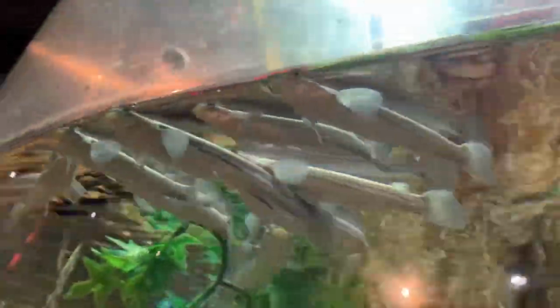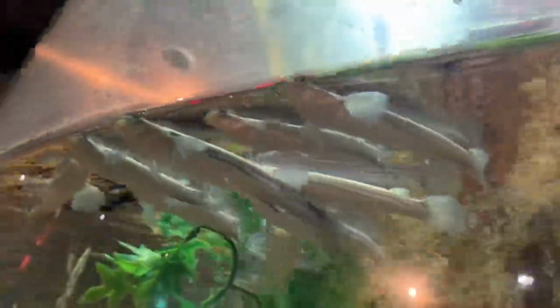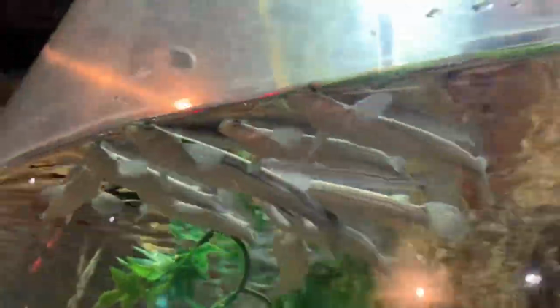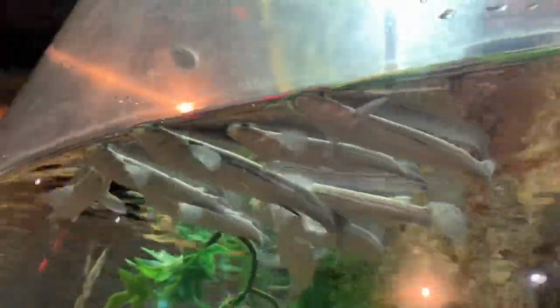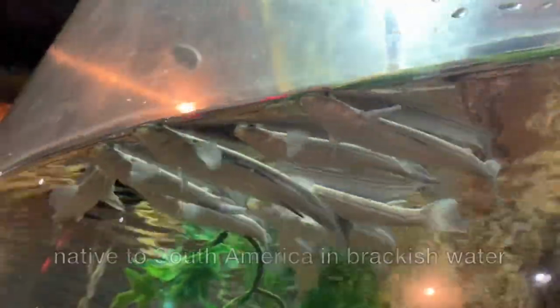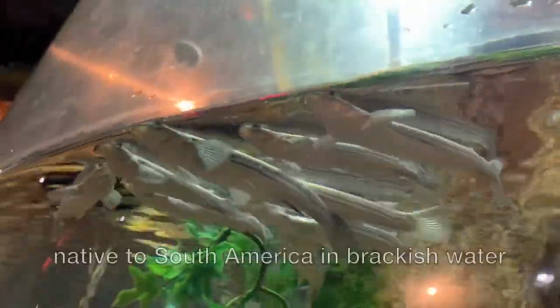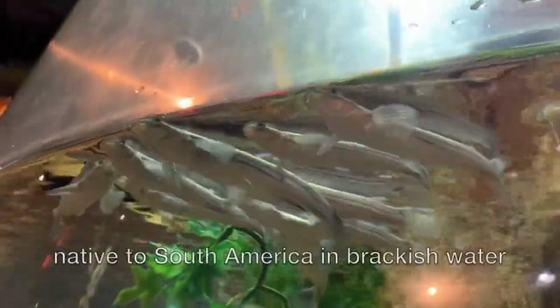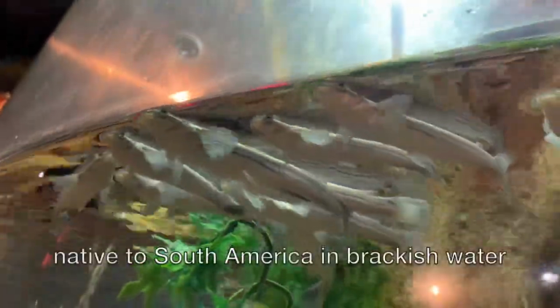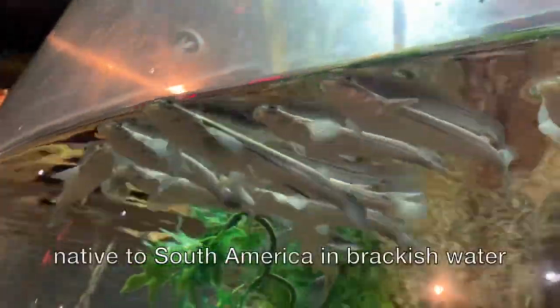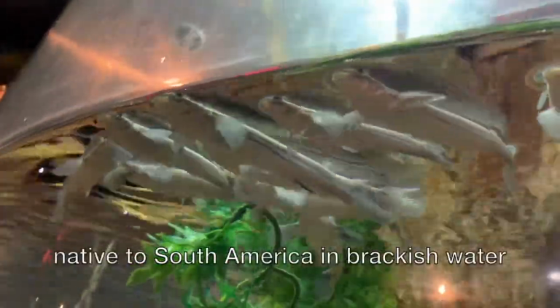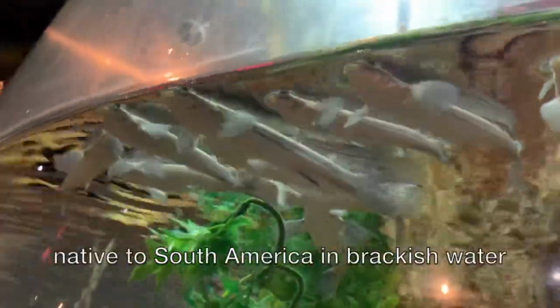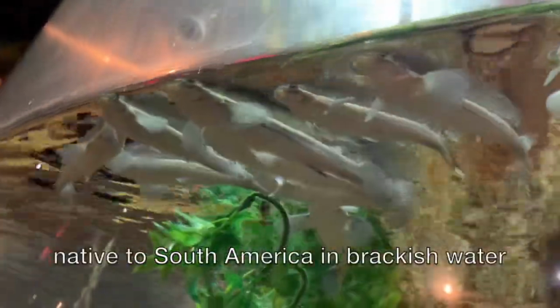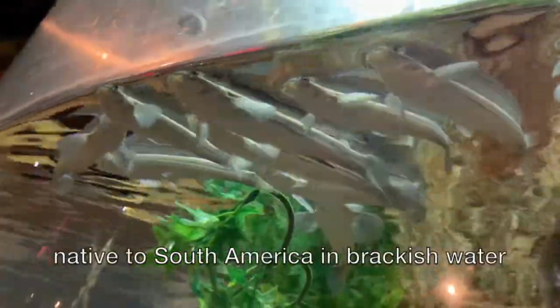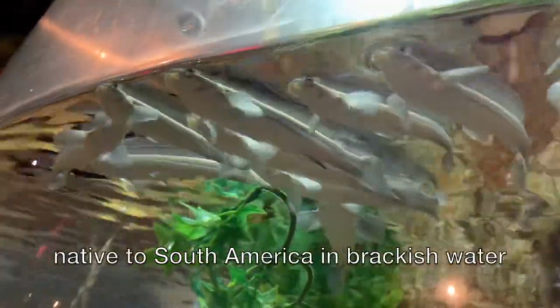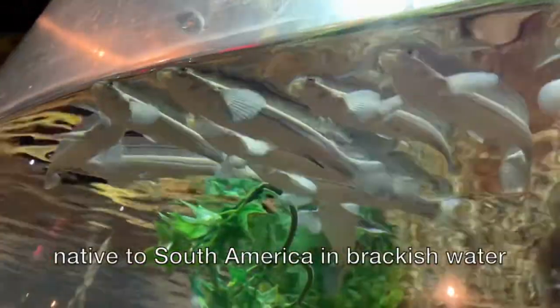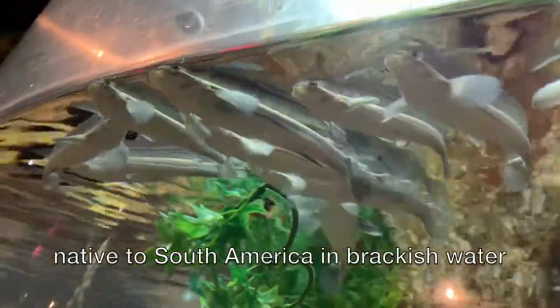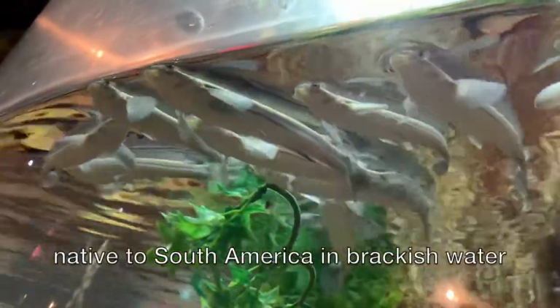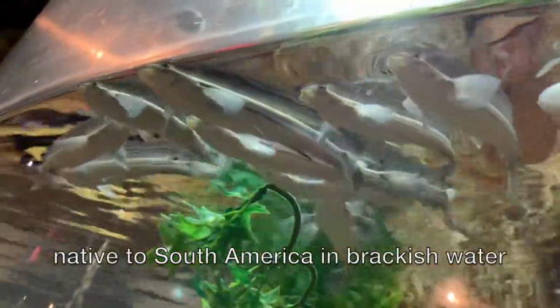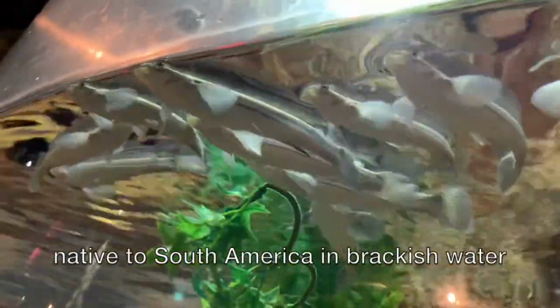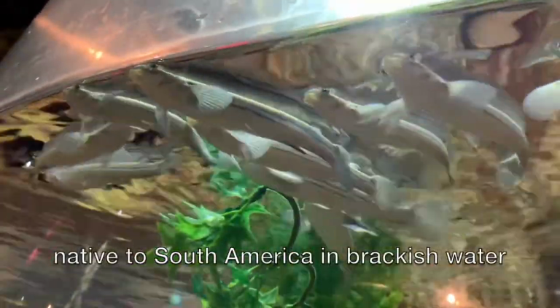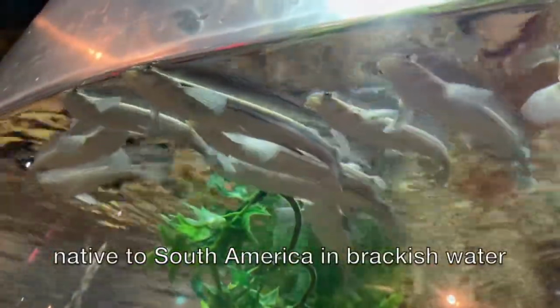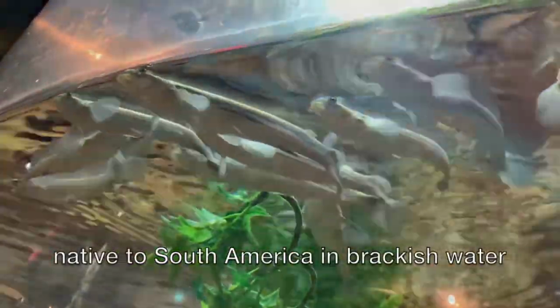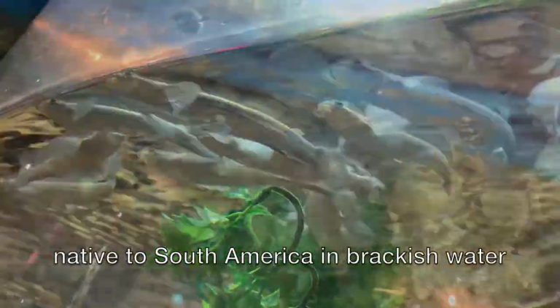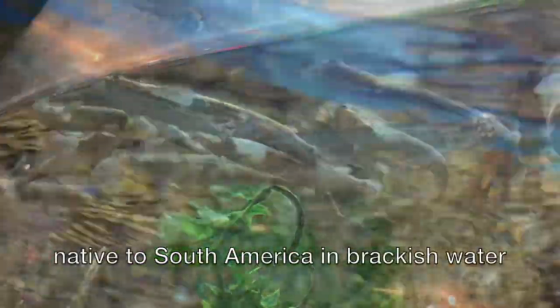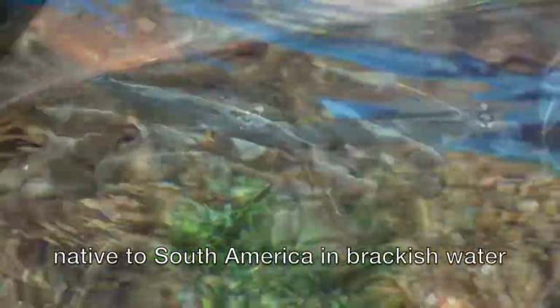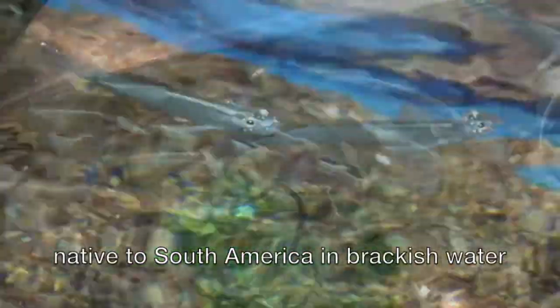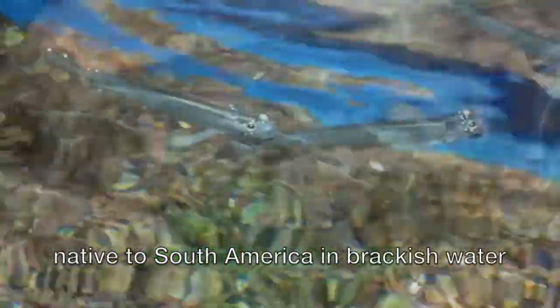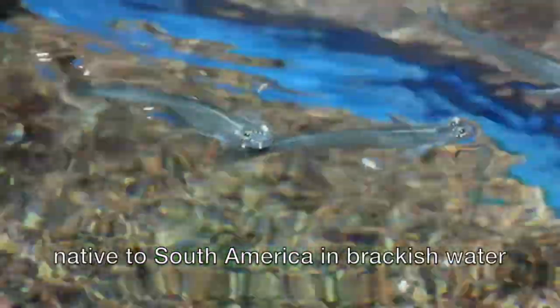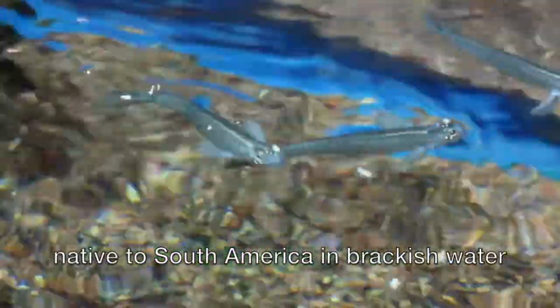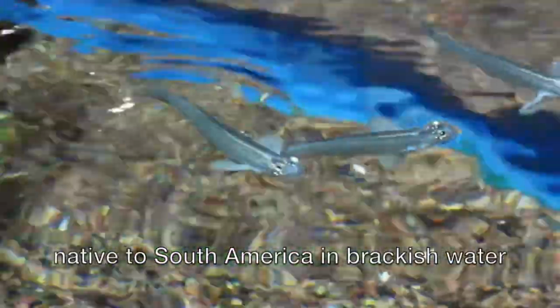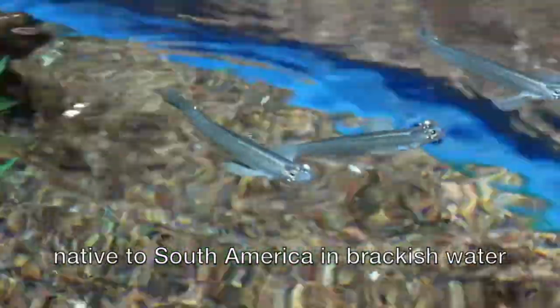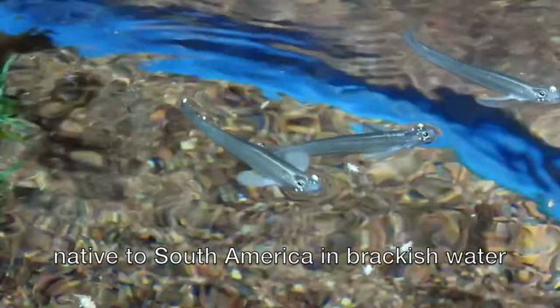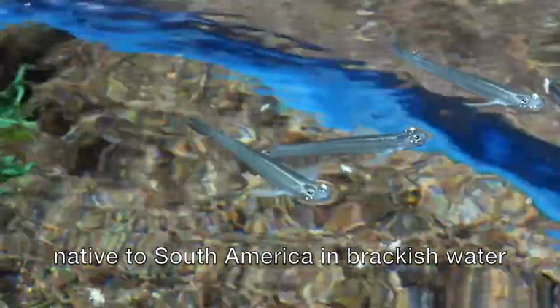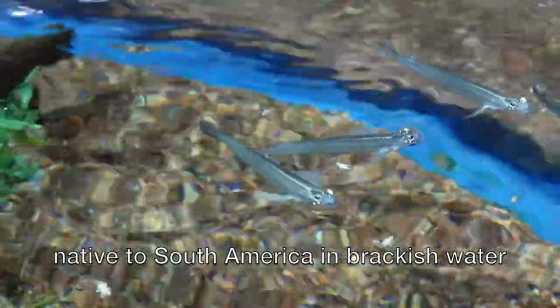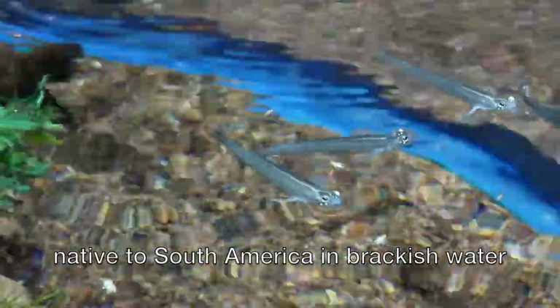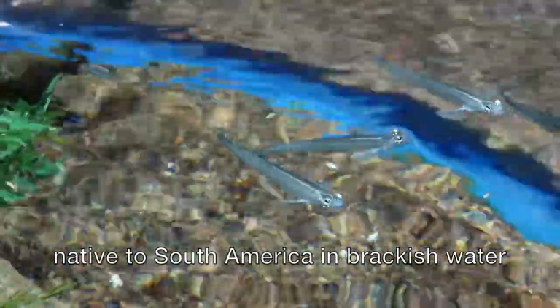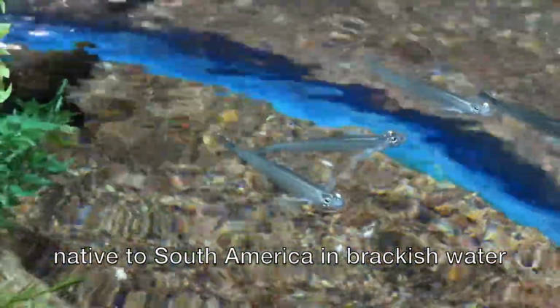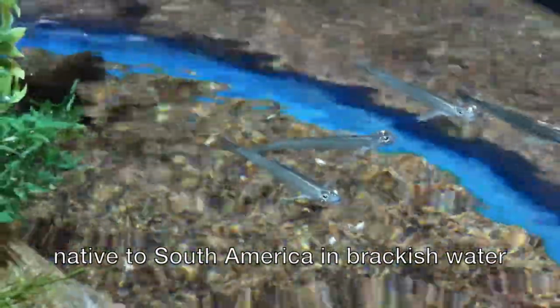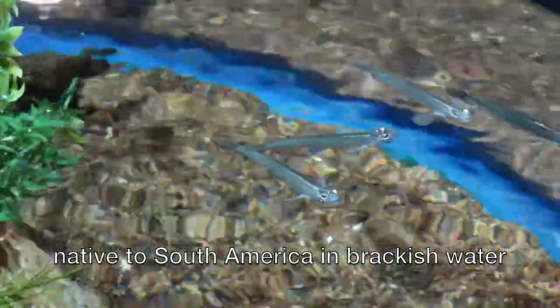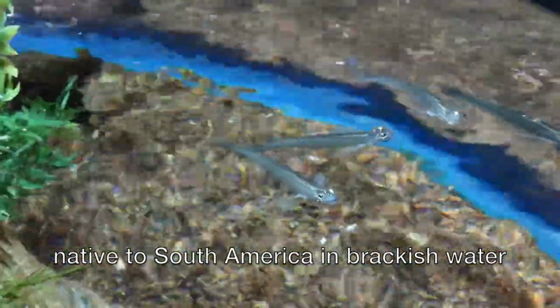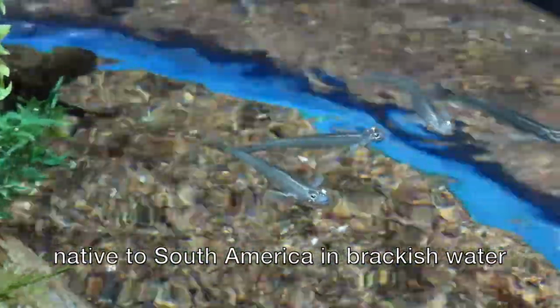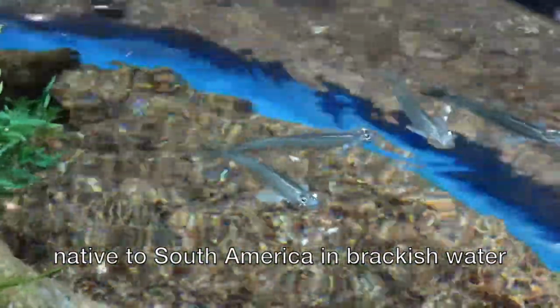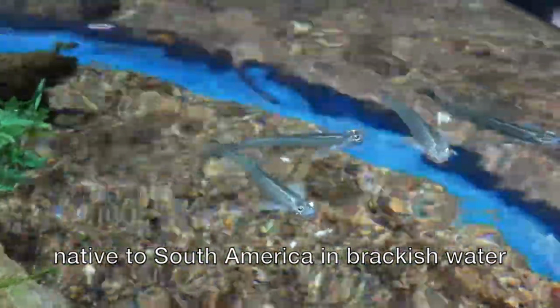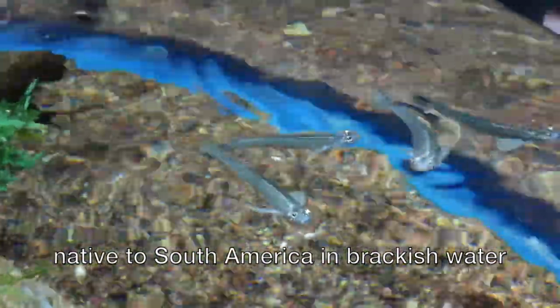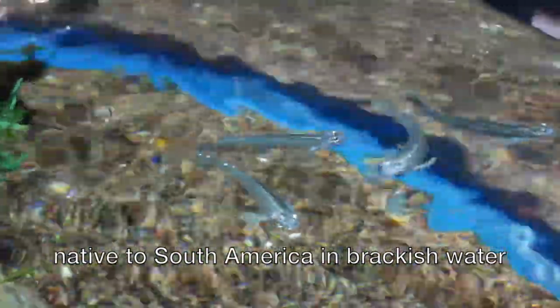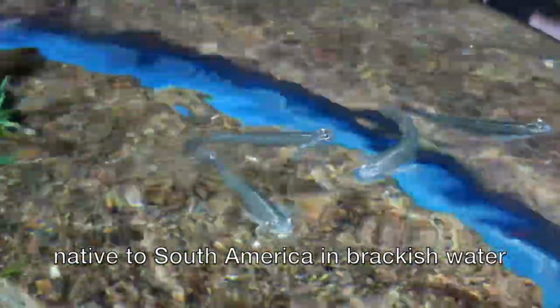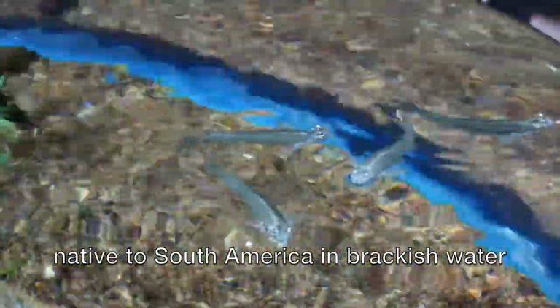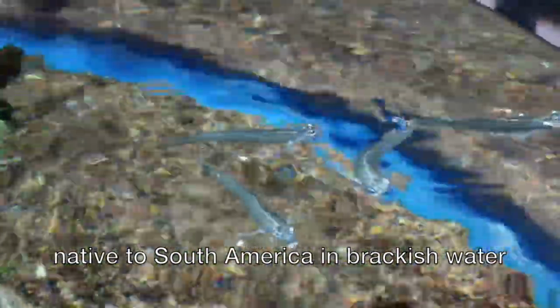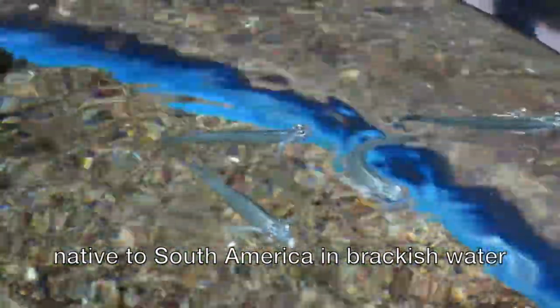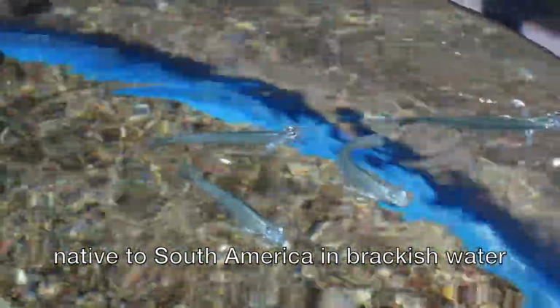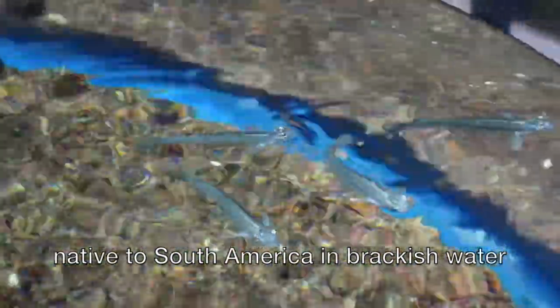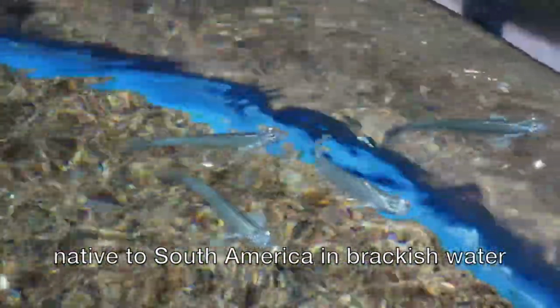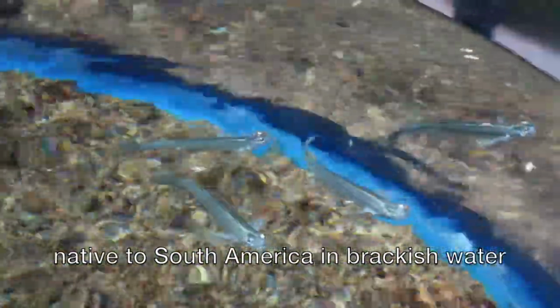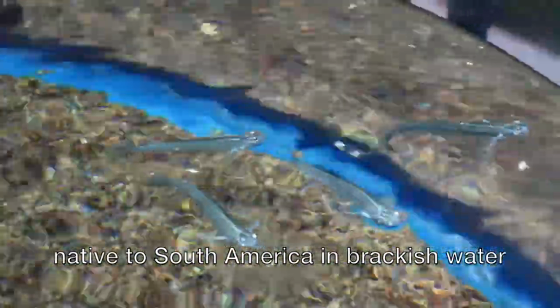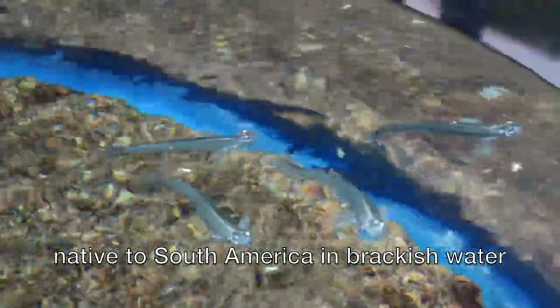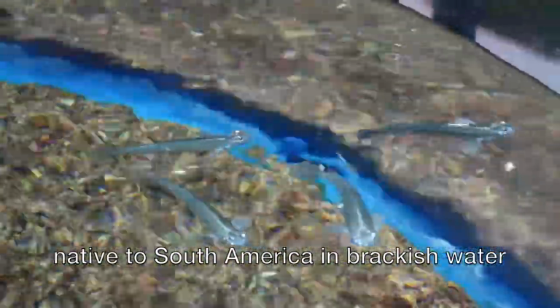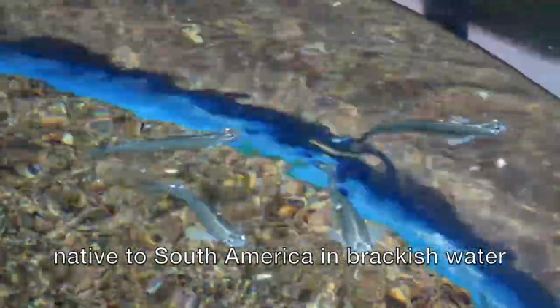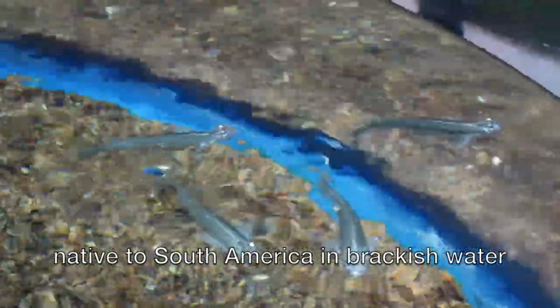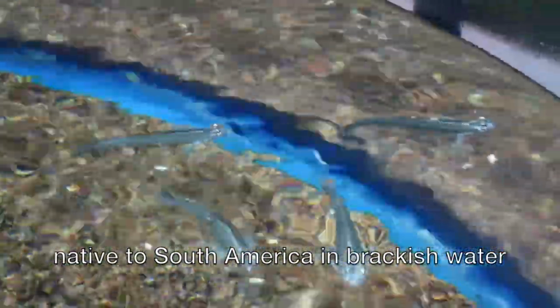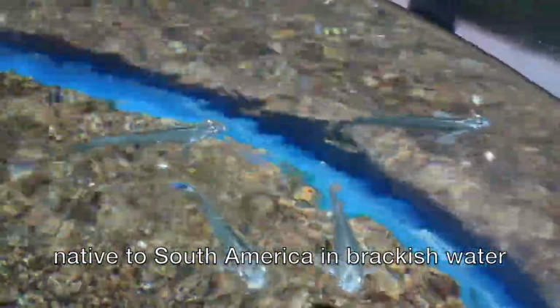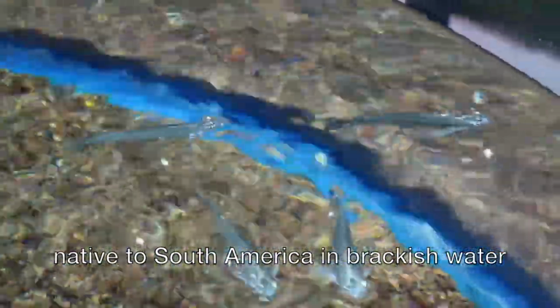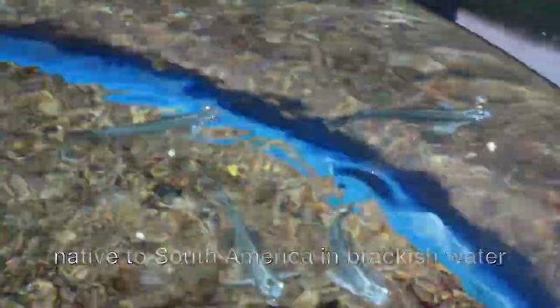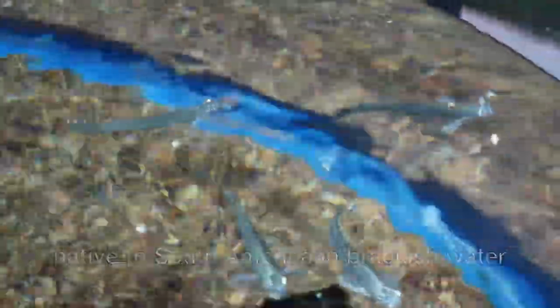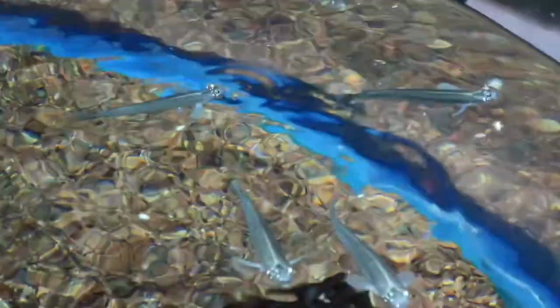The four-eyed fish are native to South America and primarily live in Trinidad, Venezuela, and Brazil.